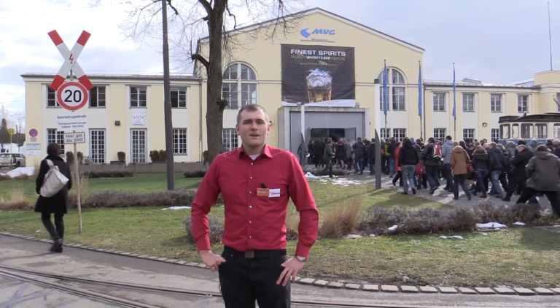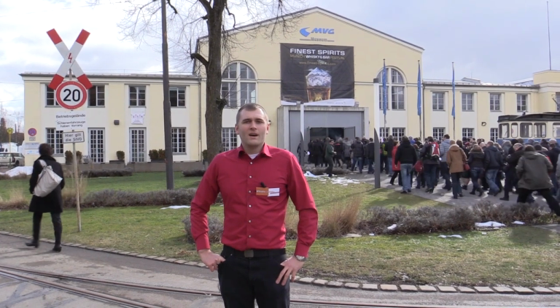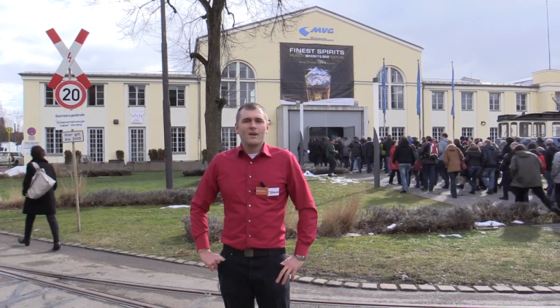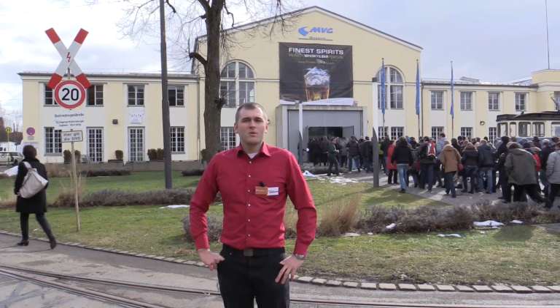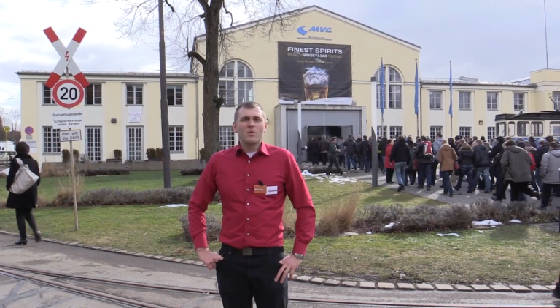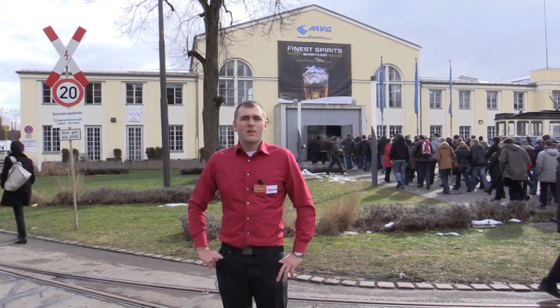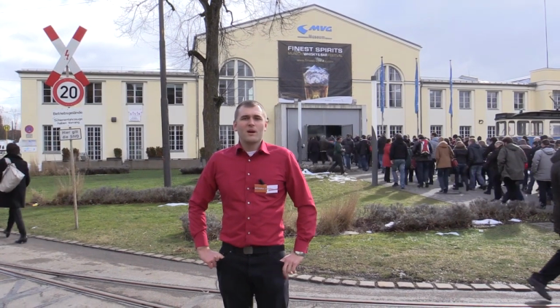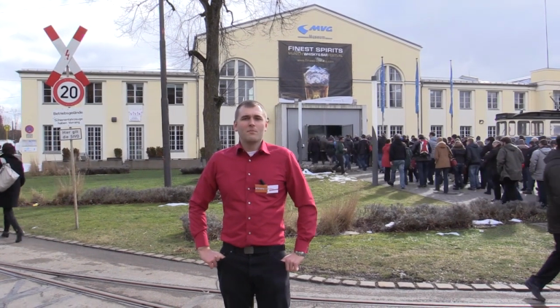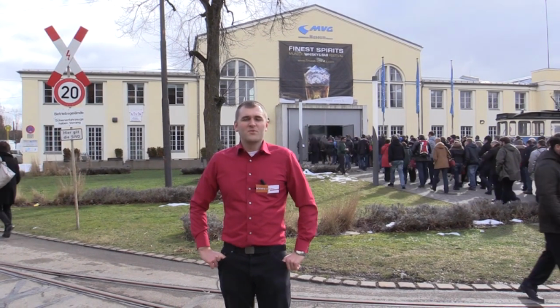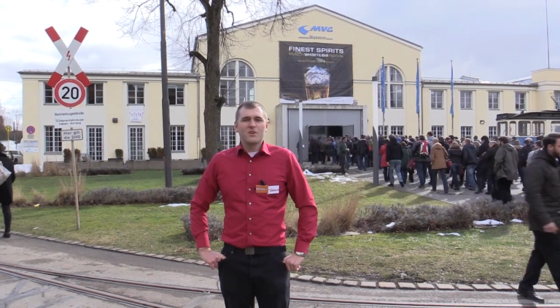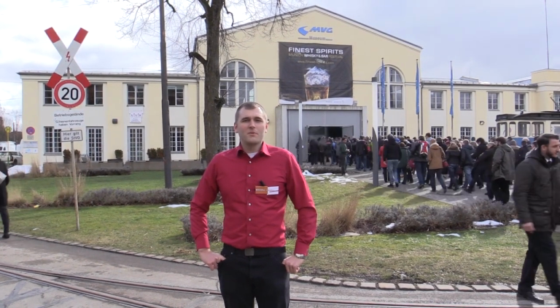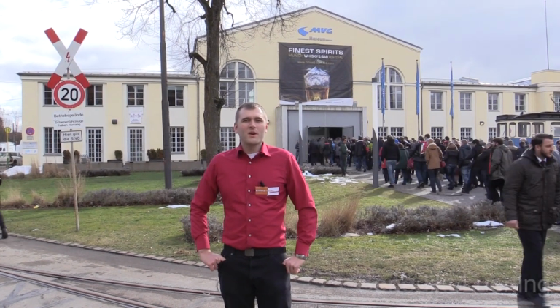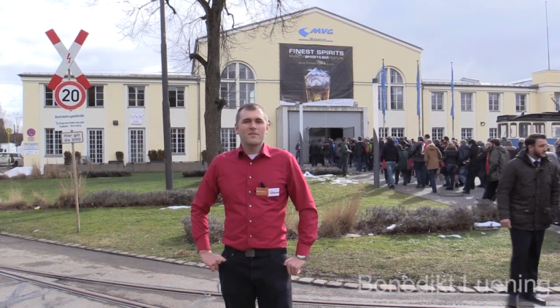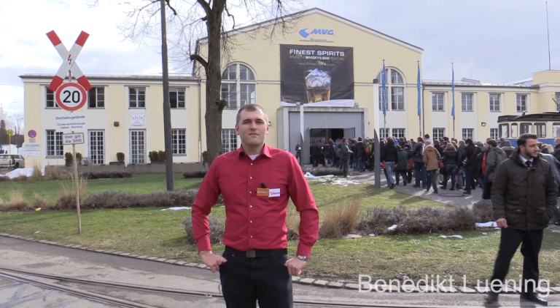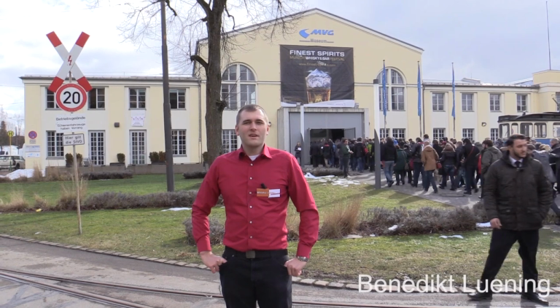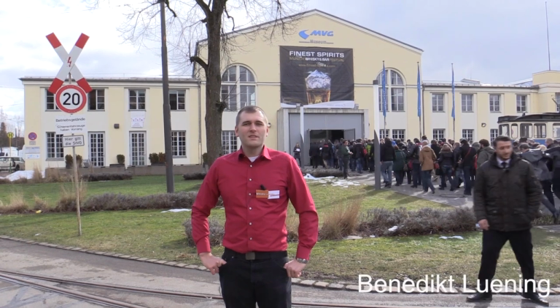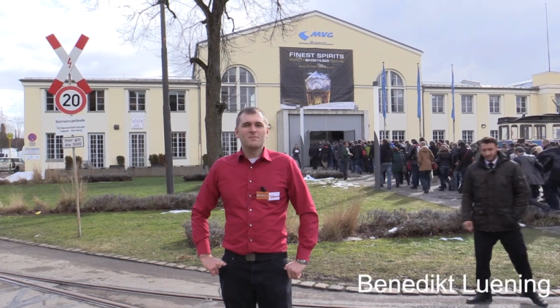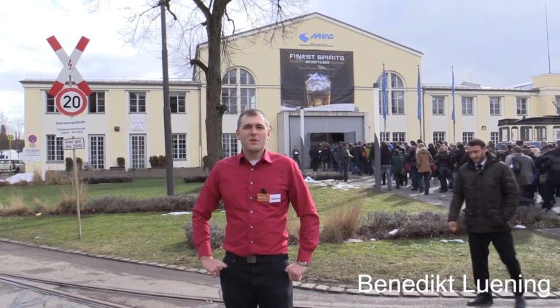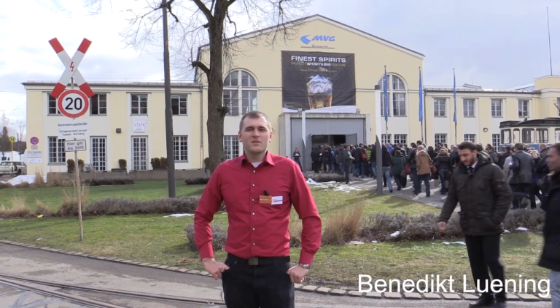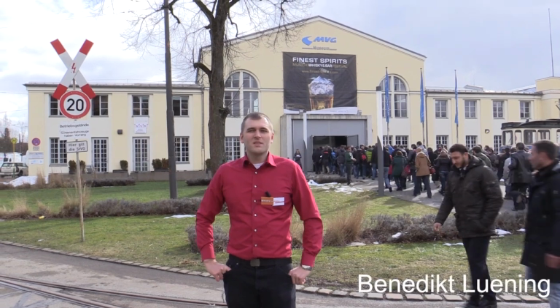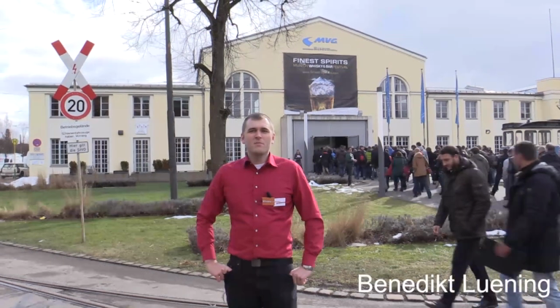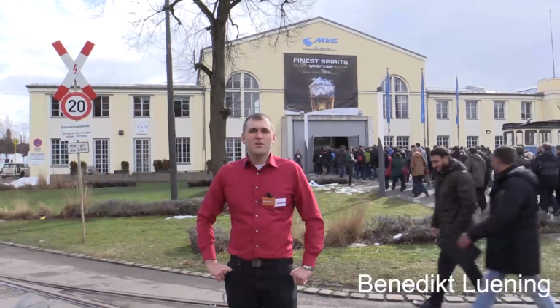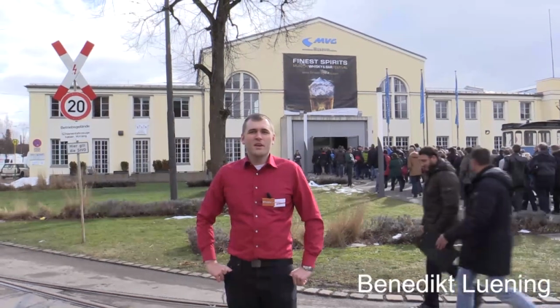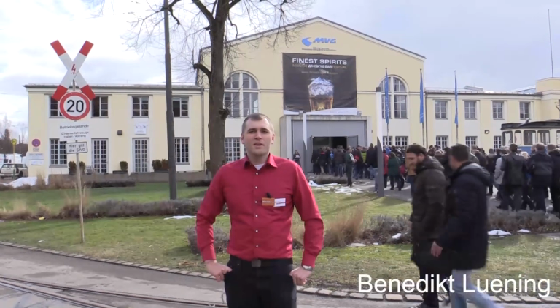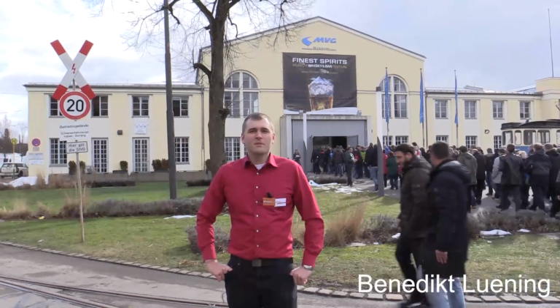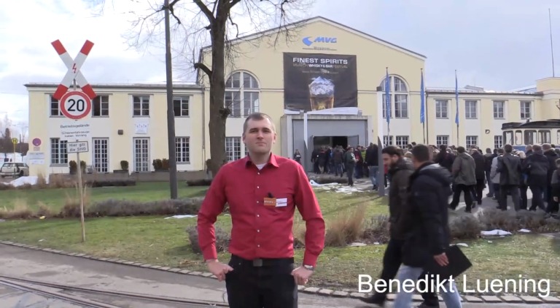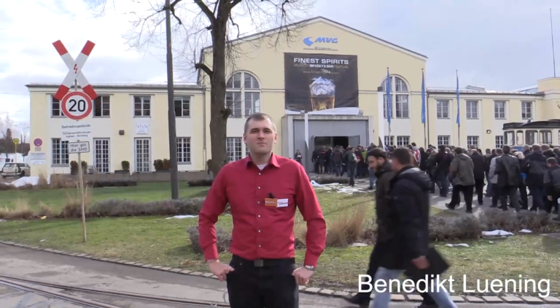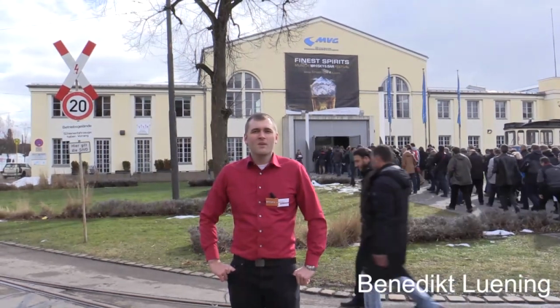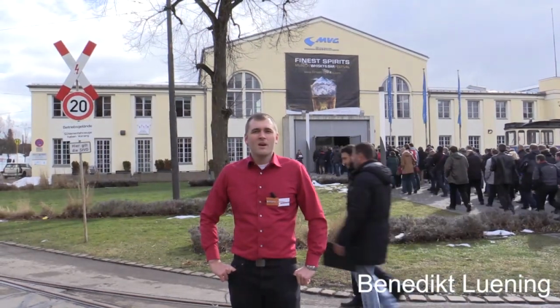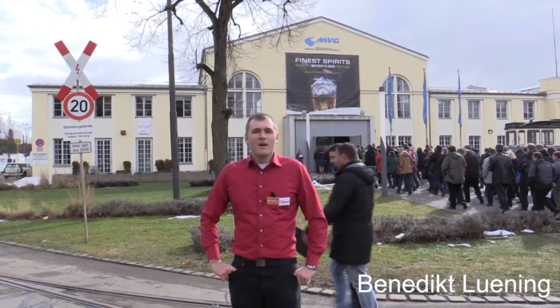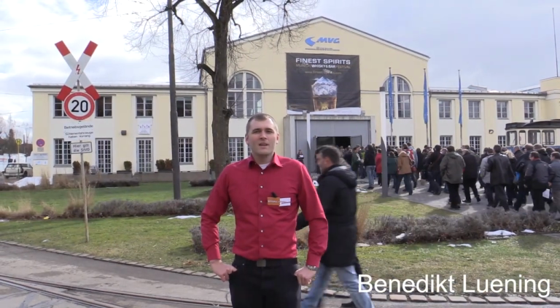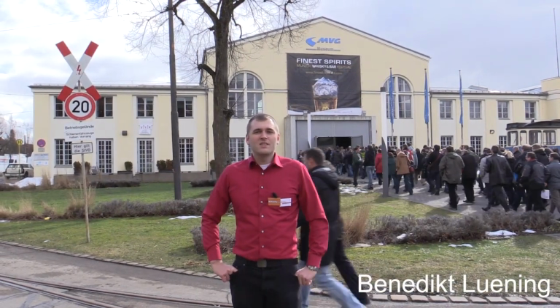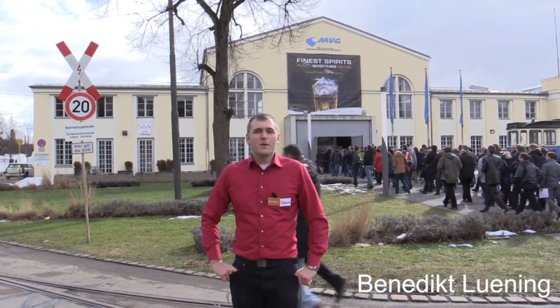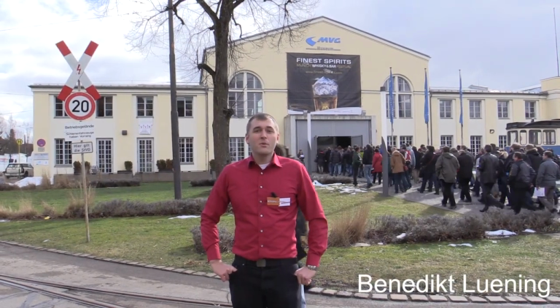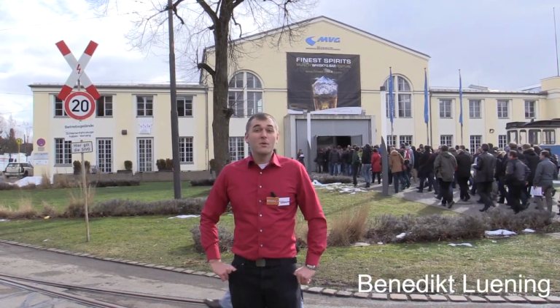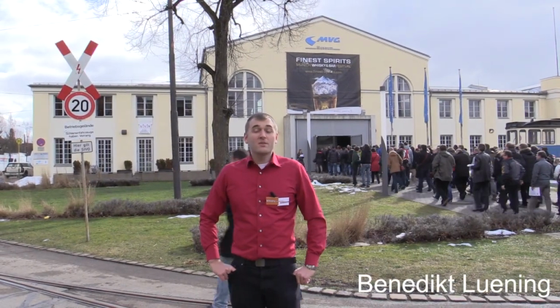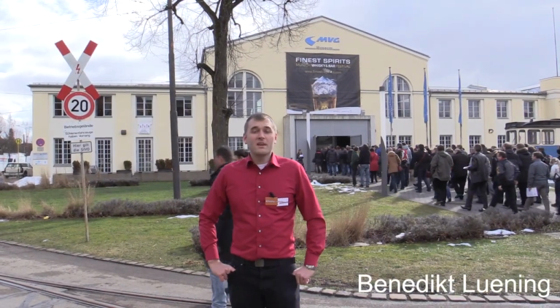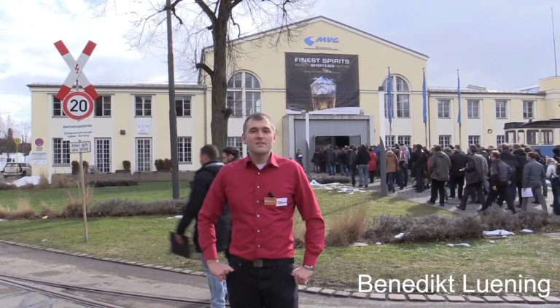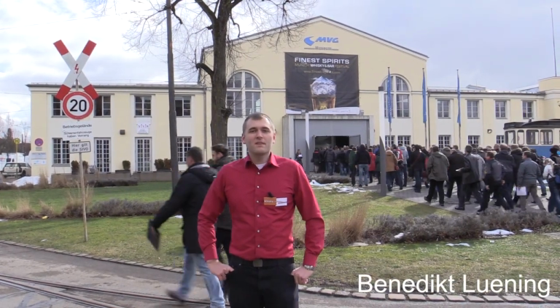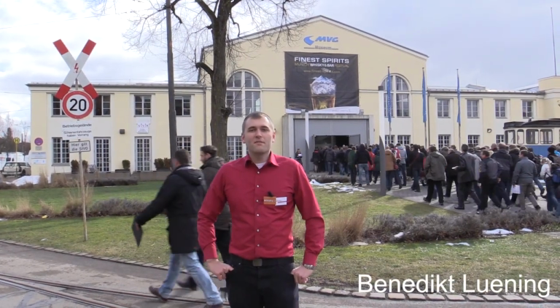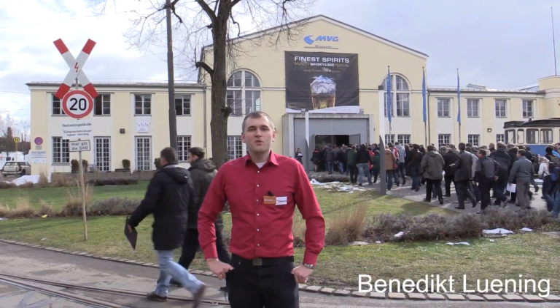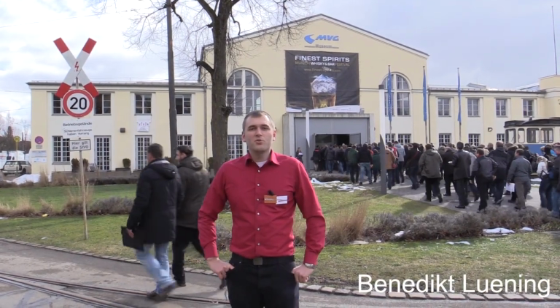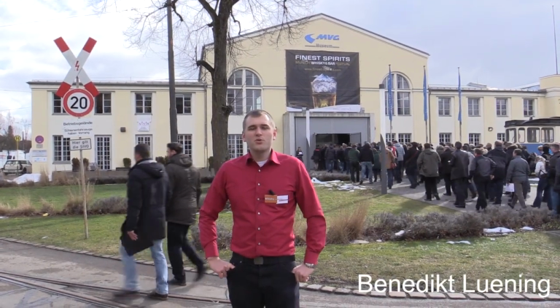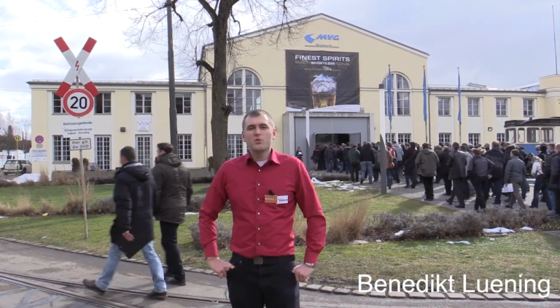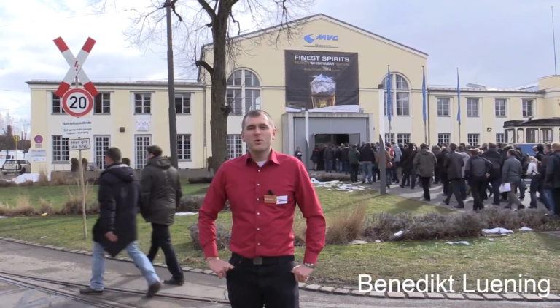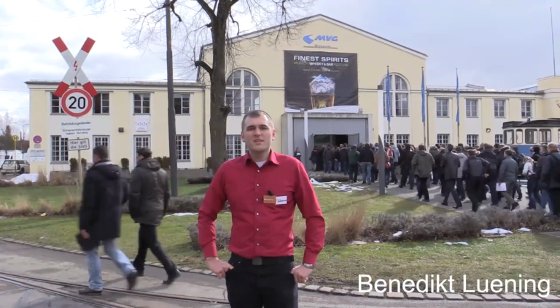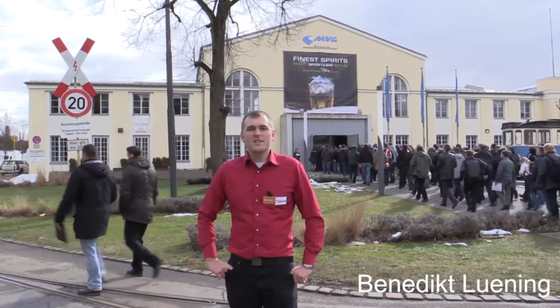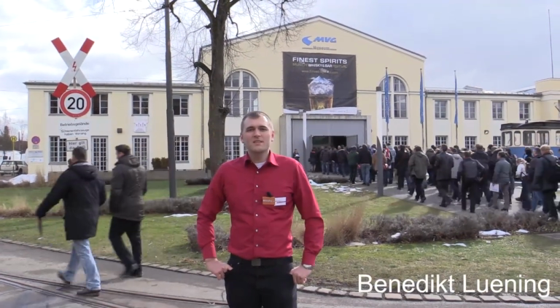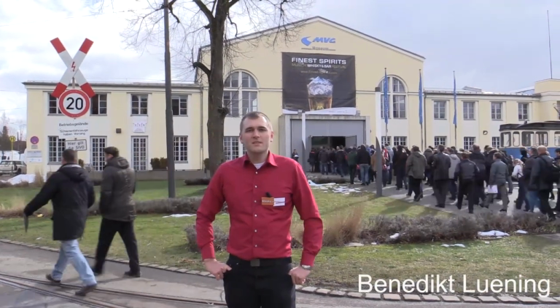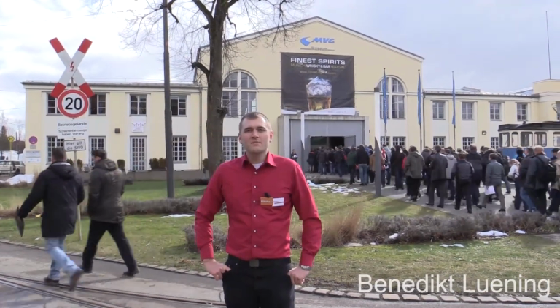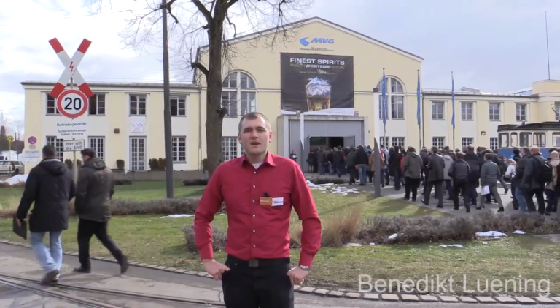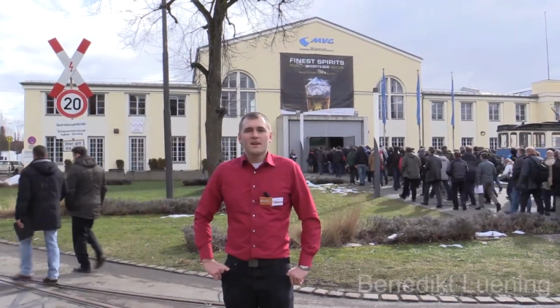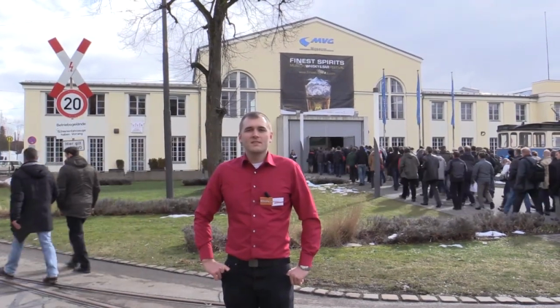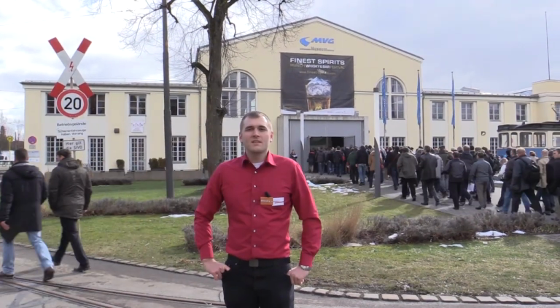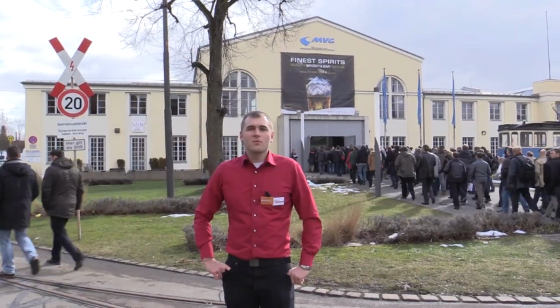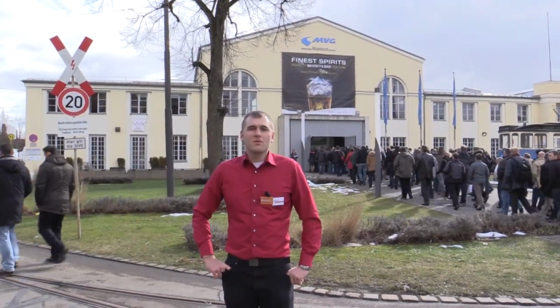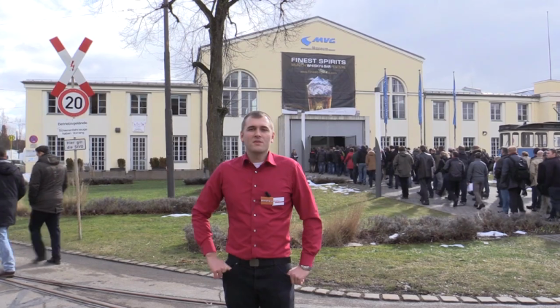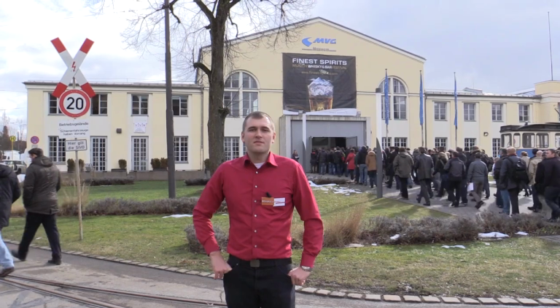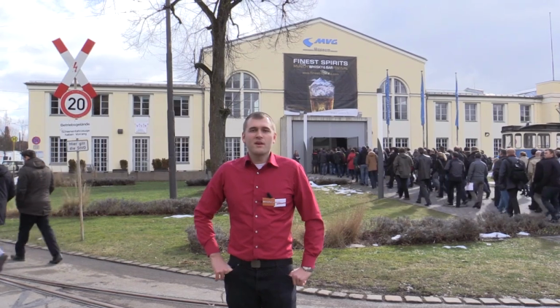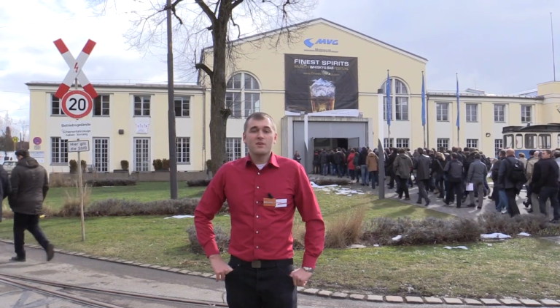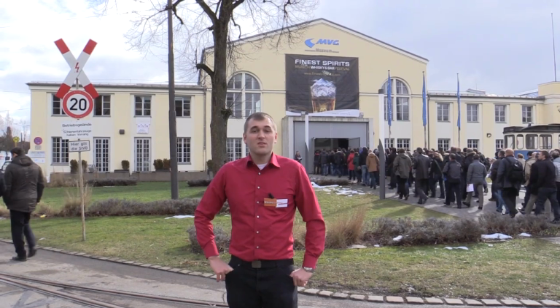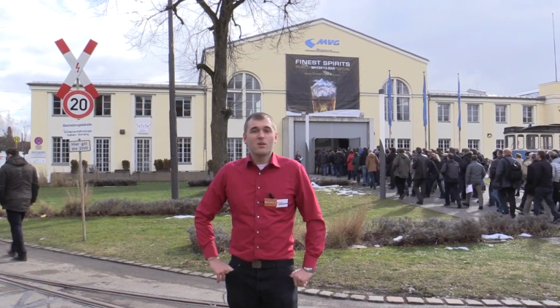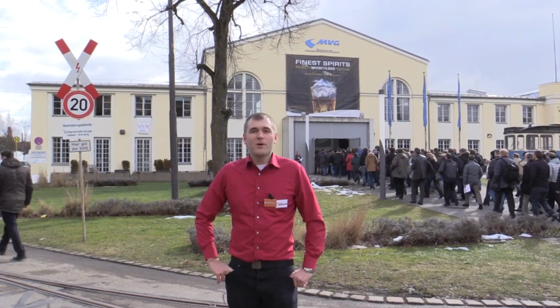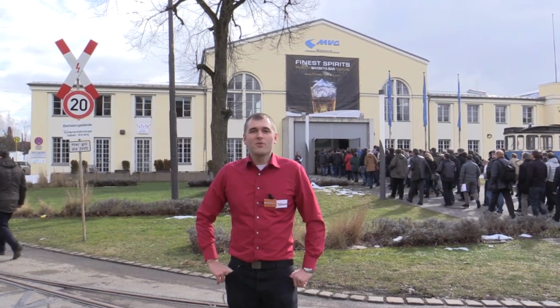Hello and welcome. Today we have the finest spirits in Munich and today we will taste a few new whiskies and see what this fair is all about.